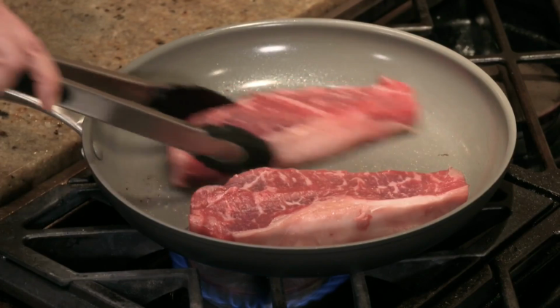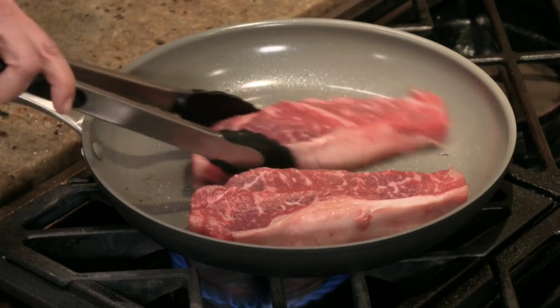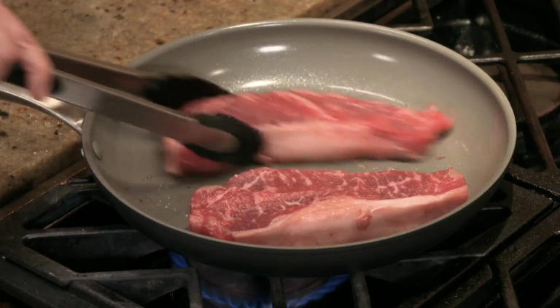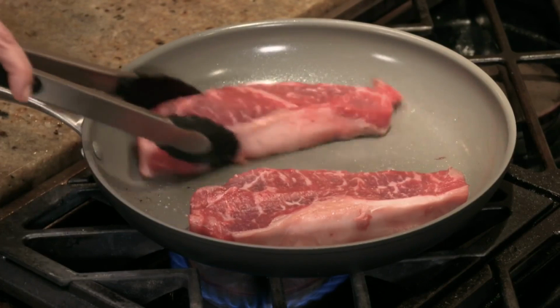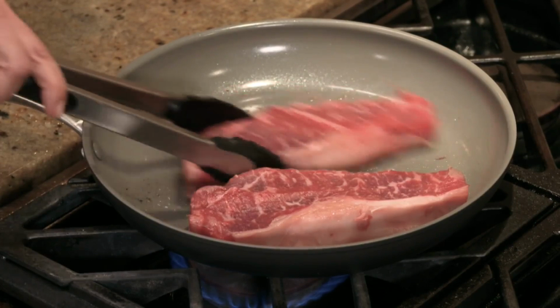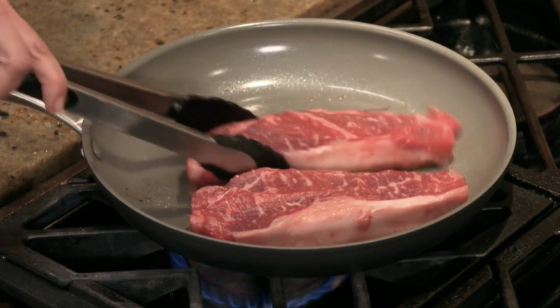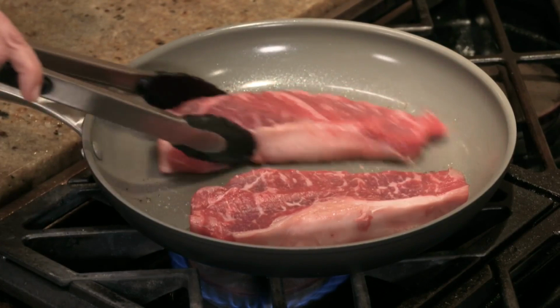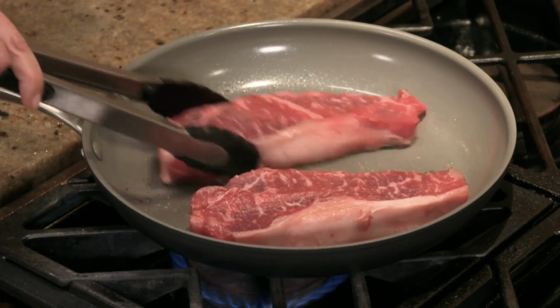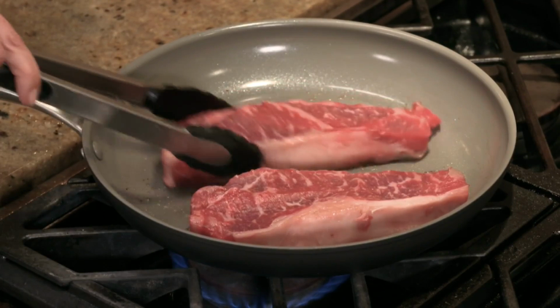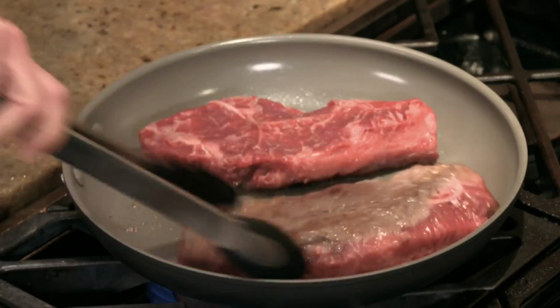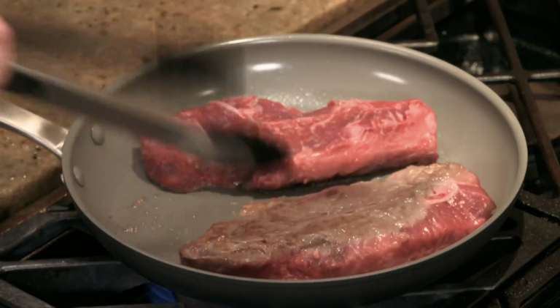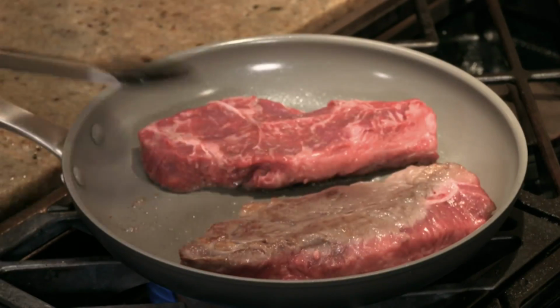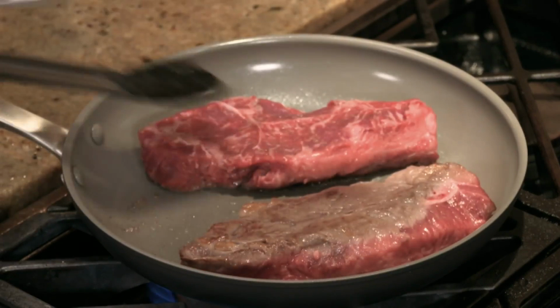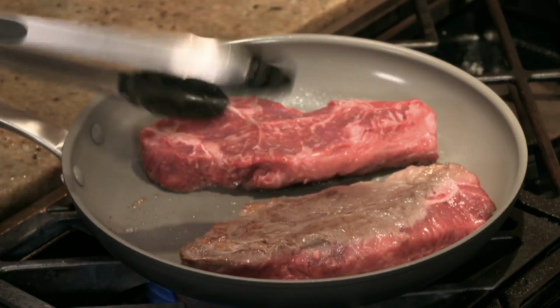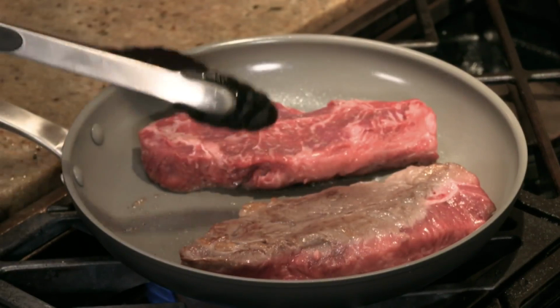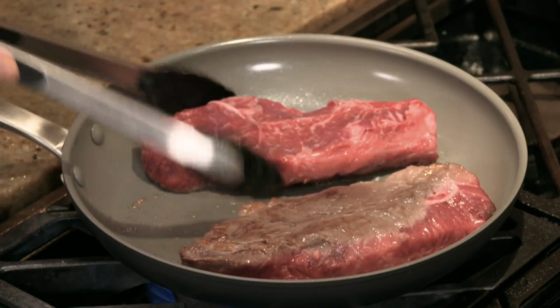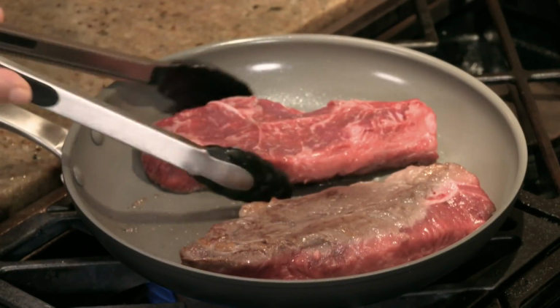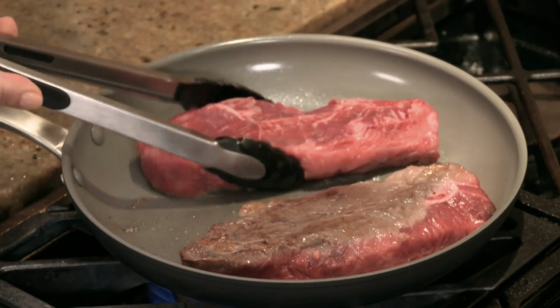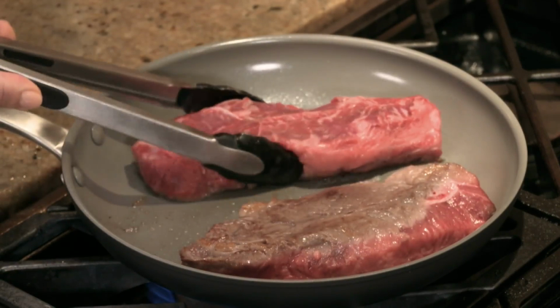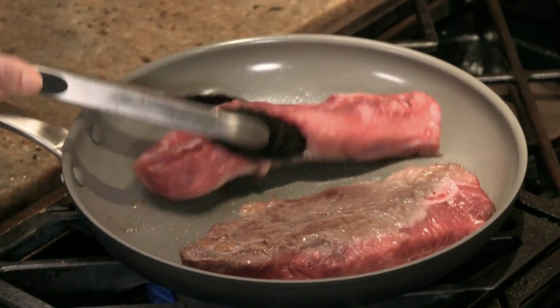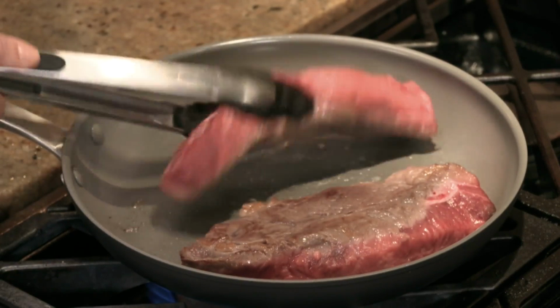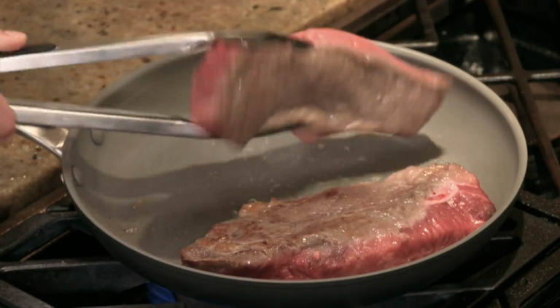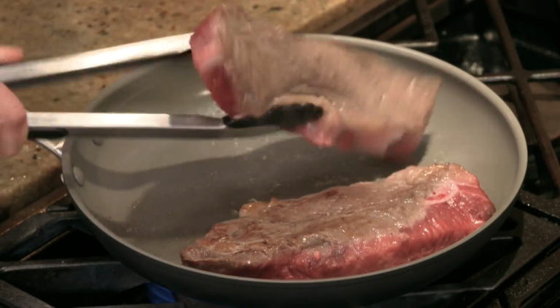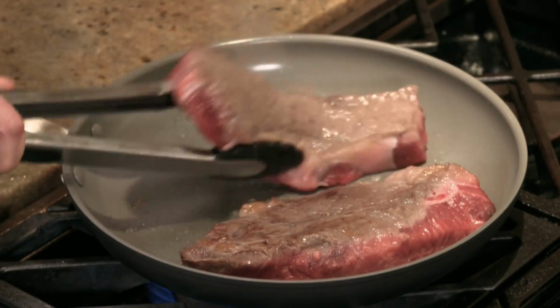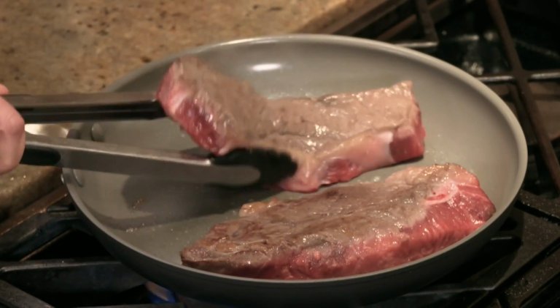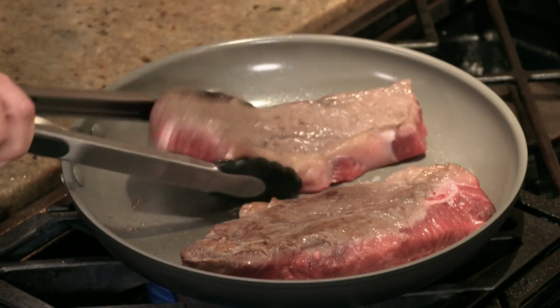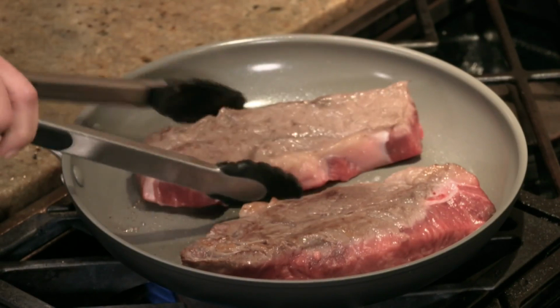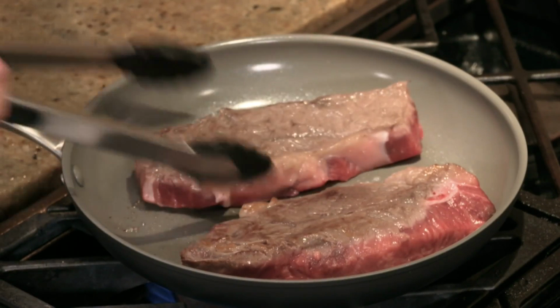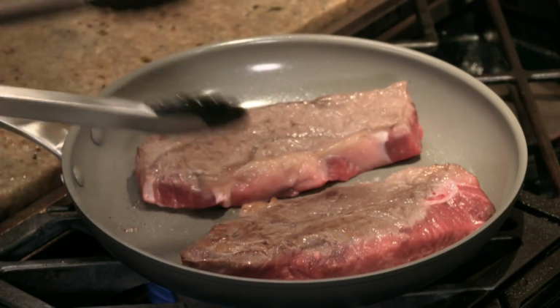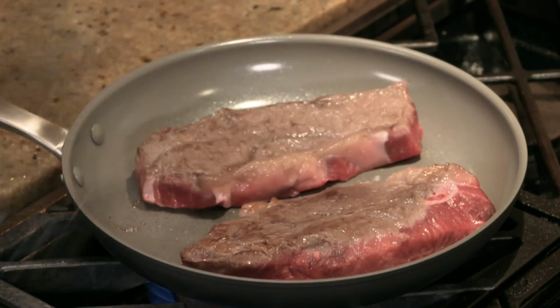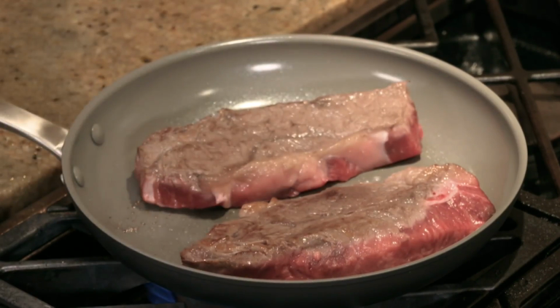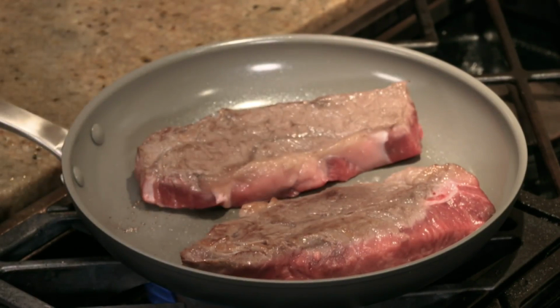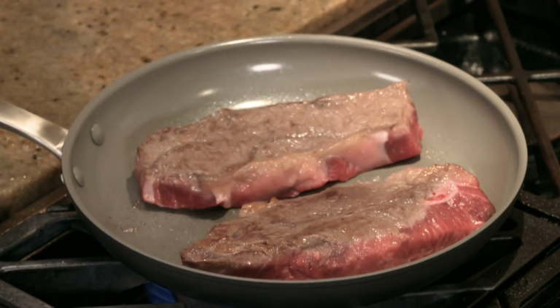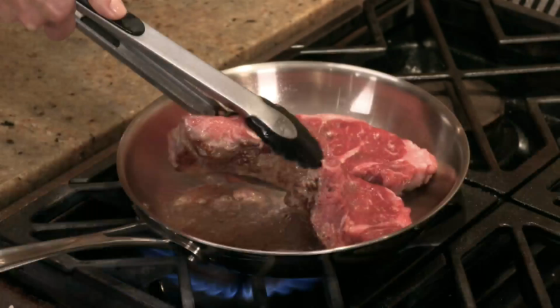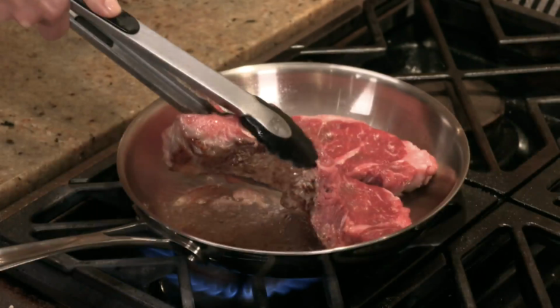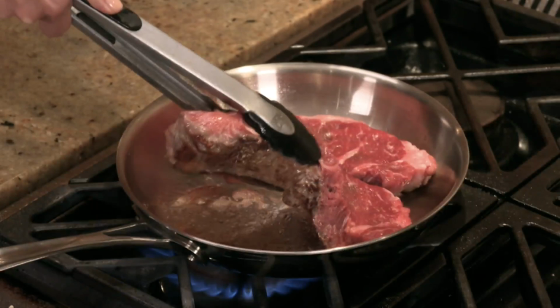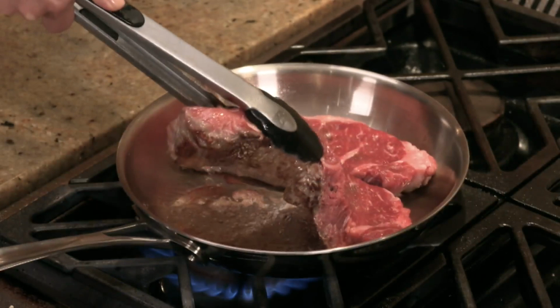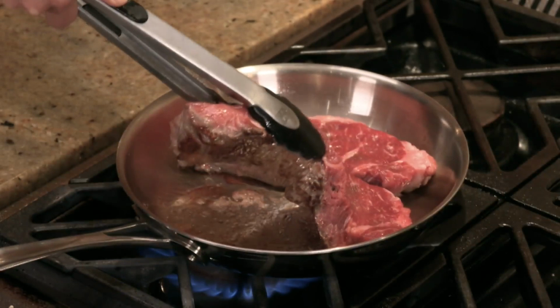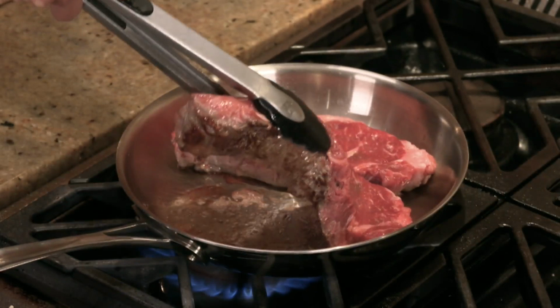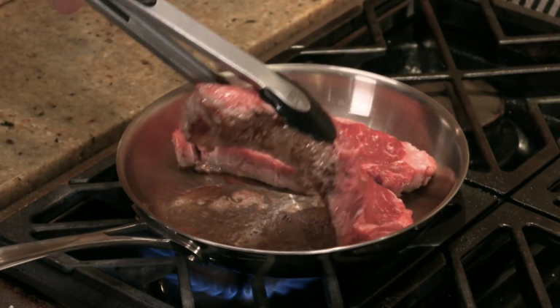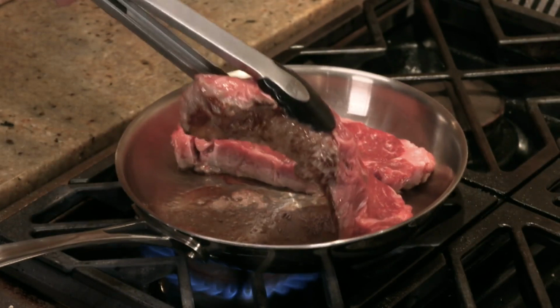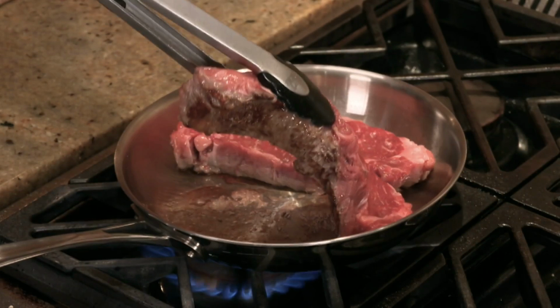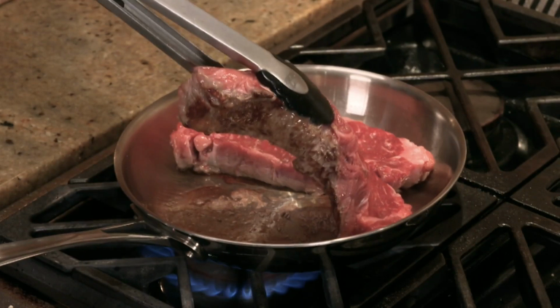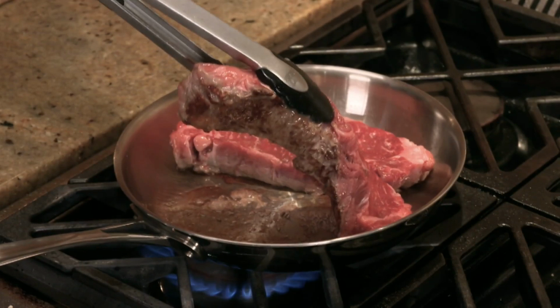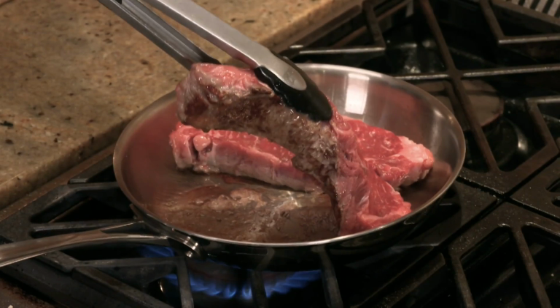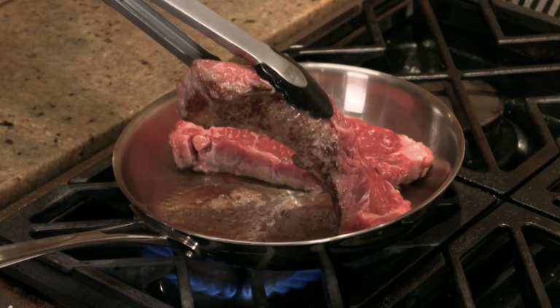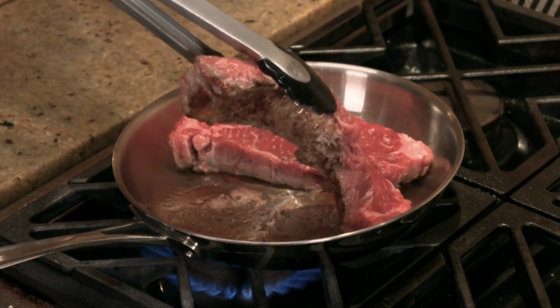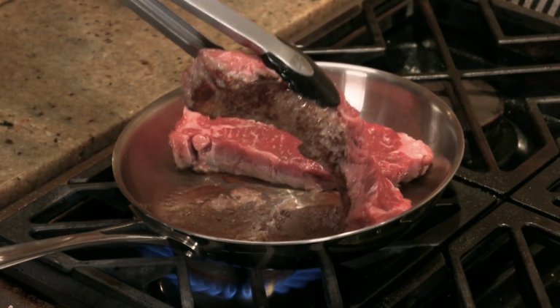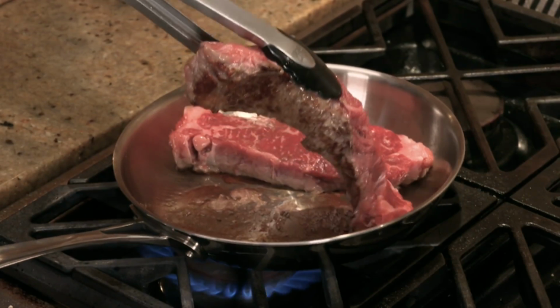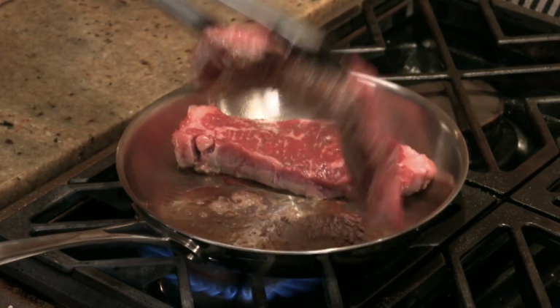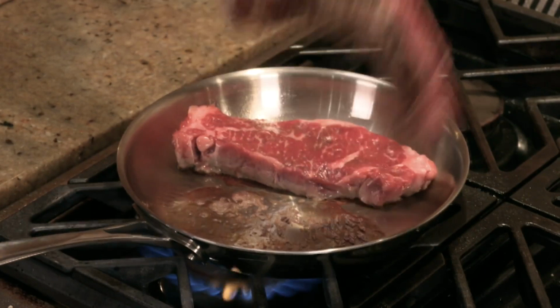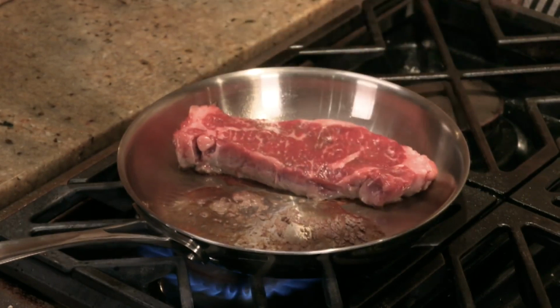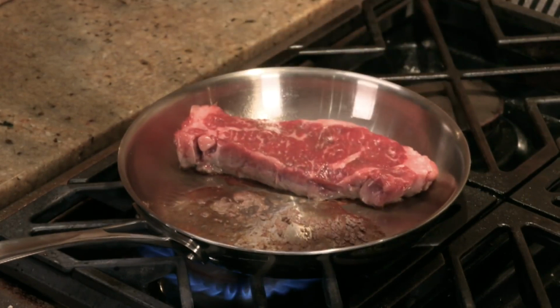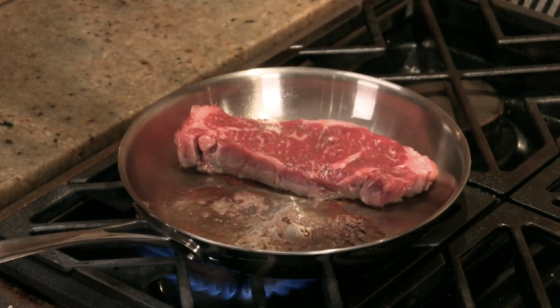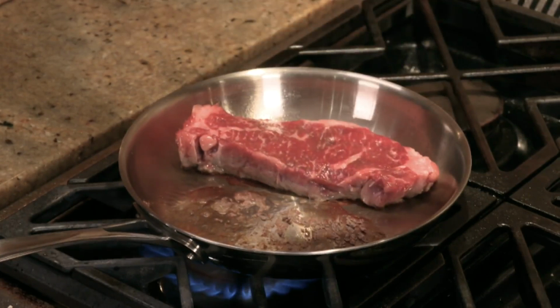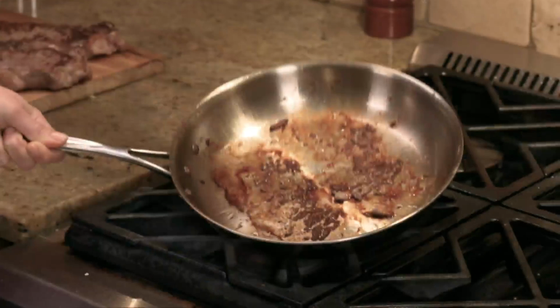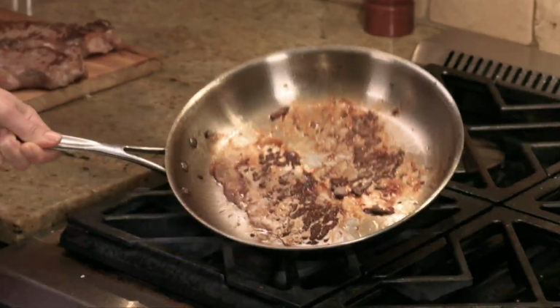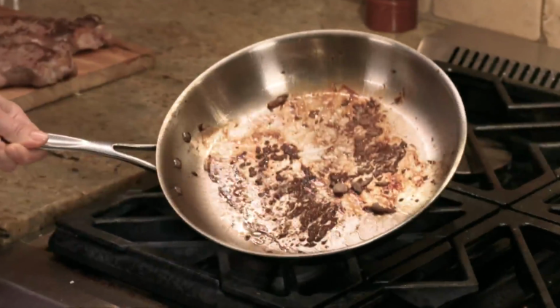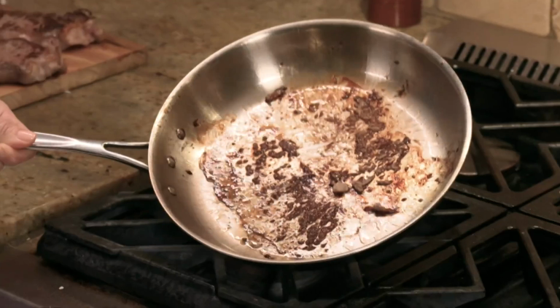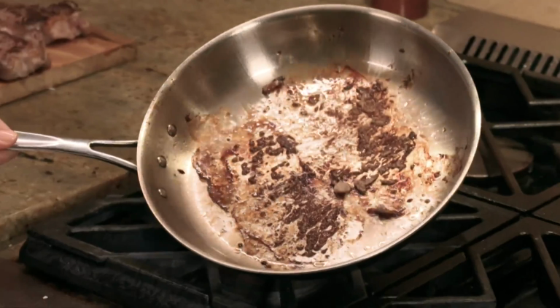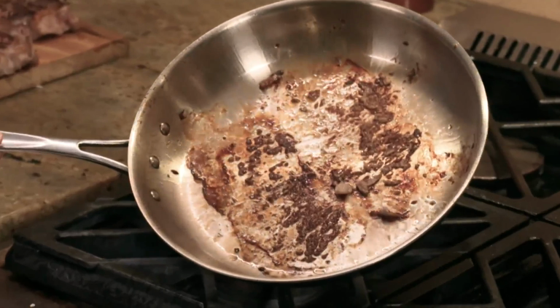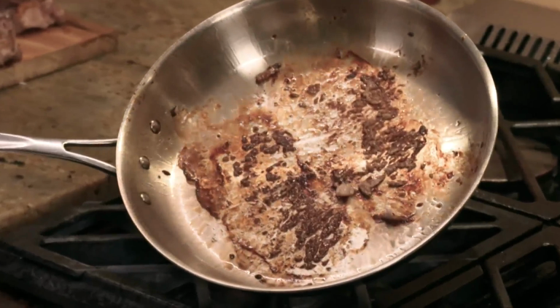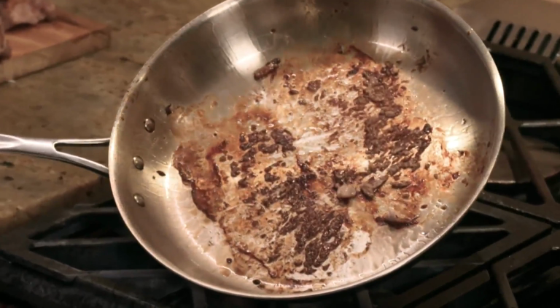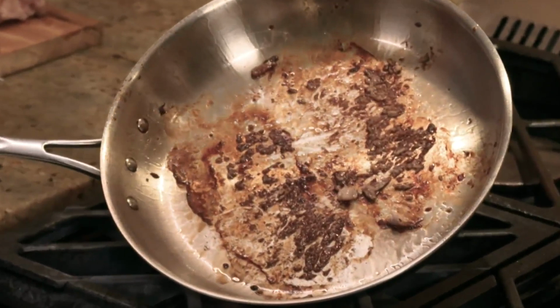Because nothing sticks, but the problem is they can't brown and sear your food. Stainless pans sear, but everything sticks and you're left with a clean-up disaster.